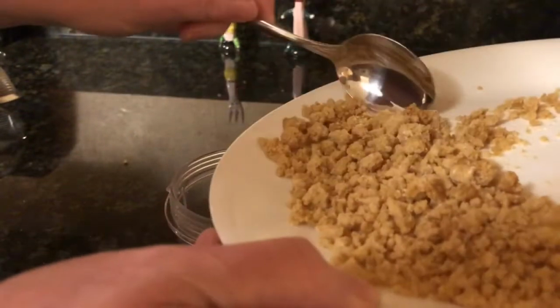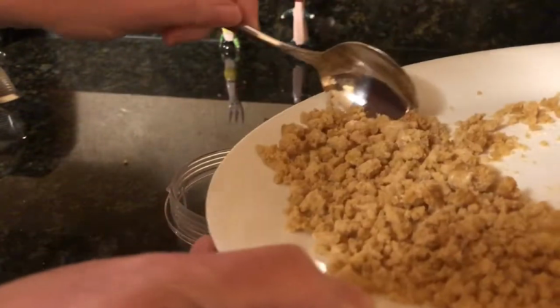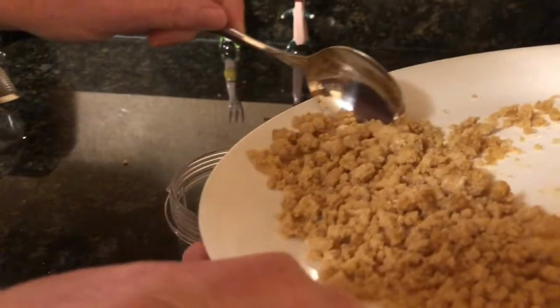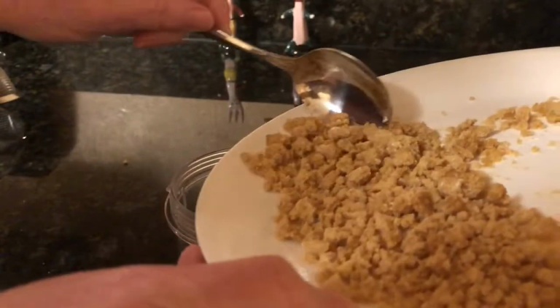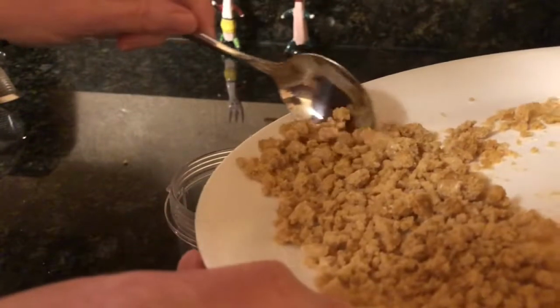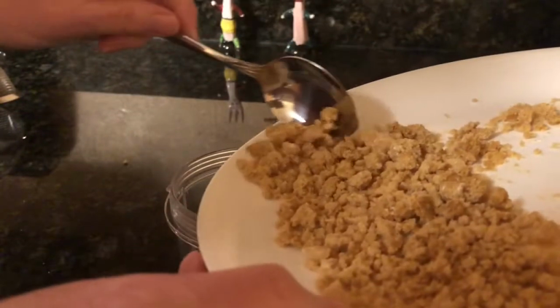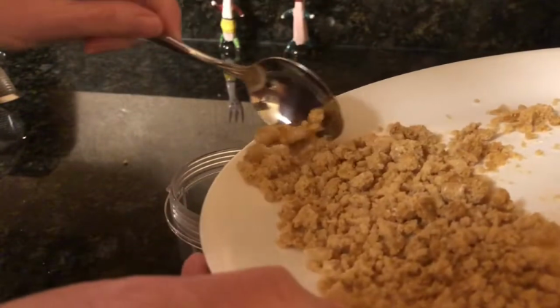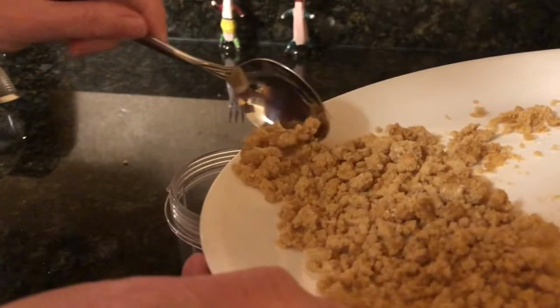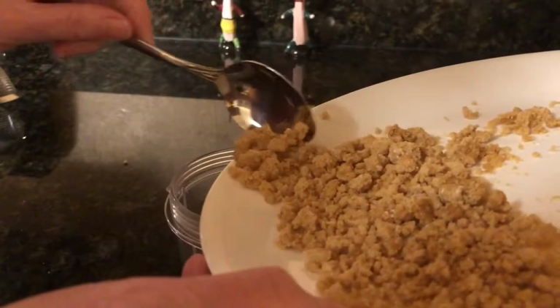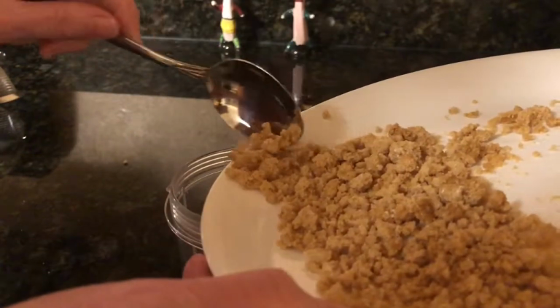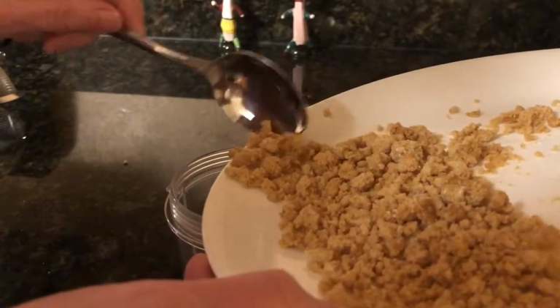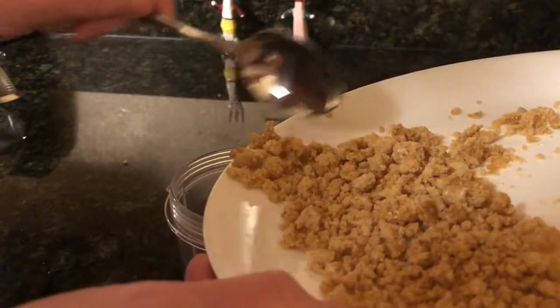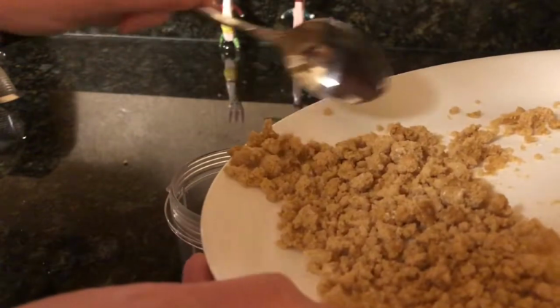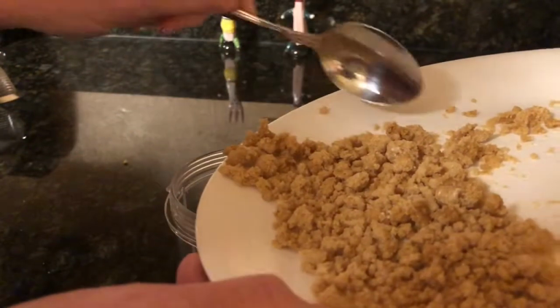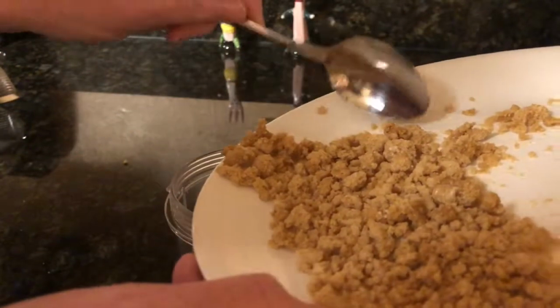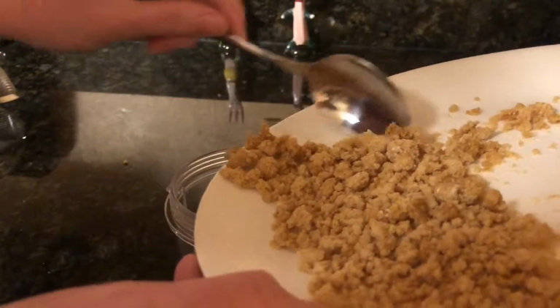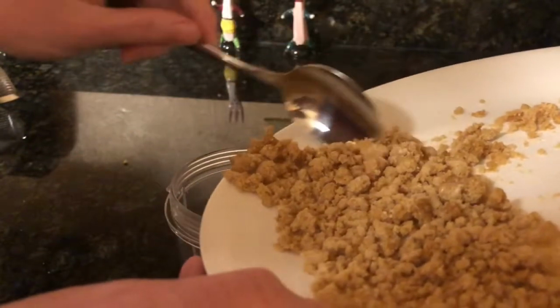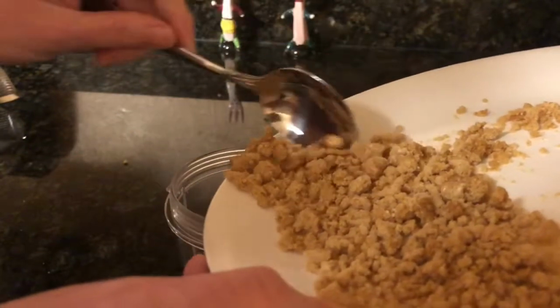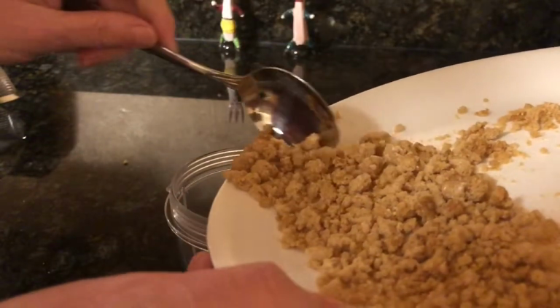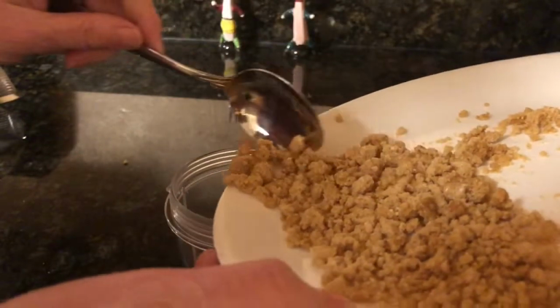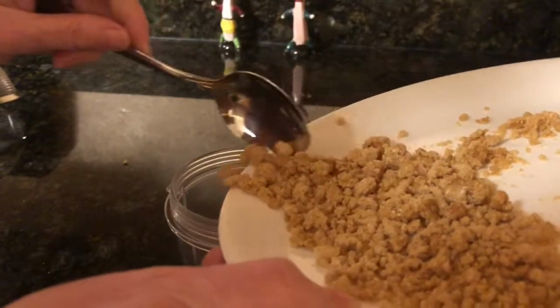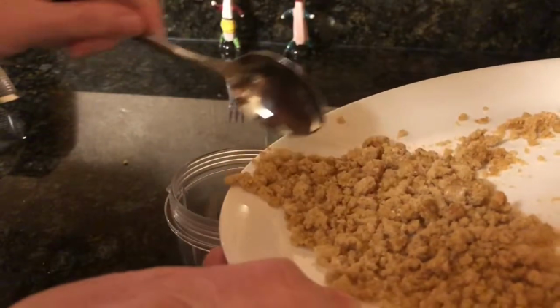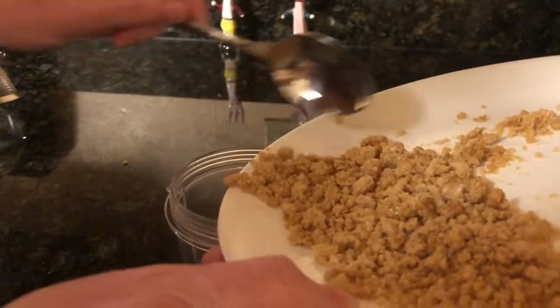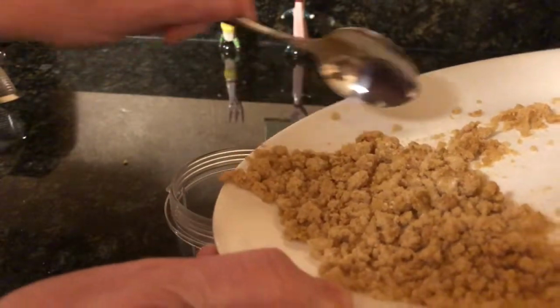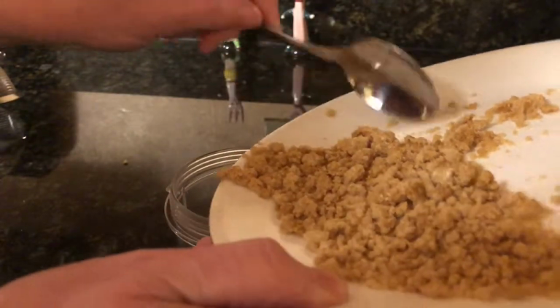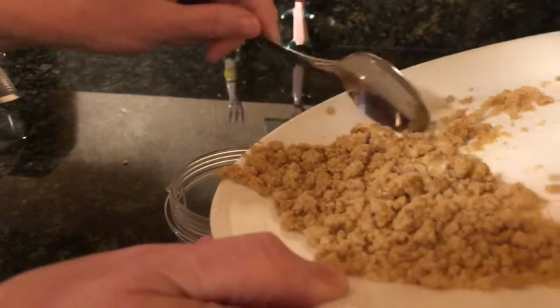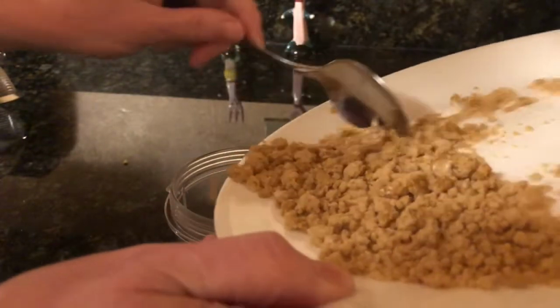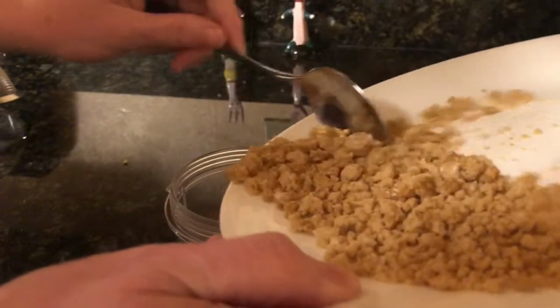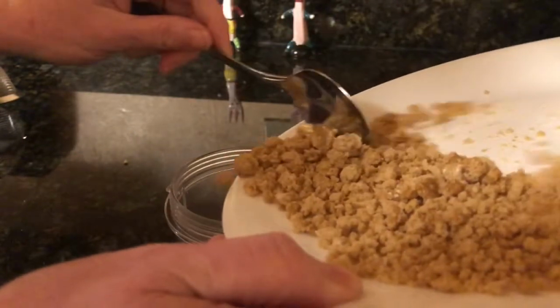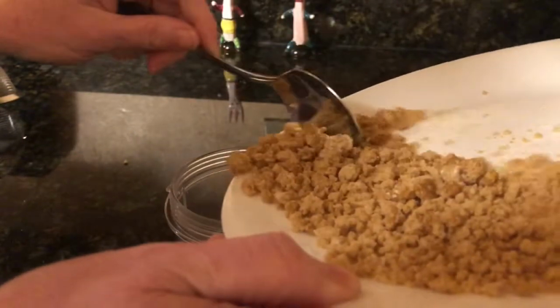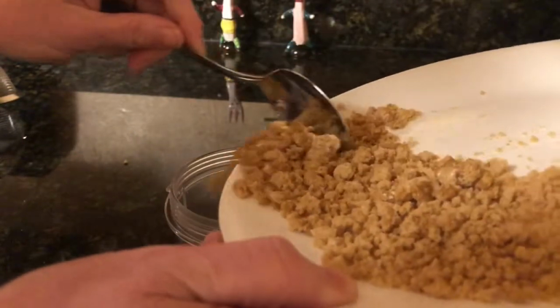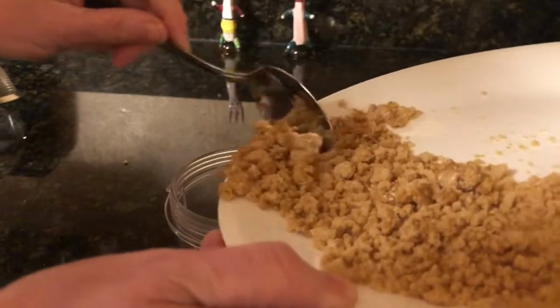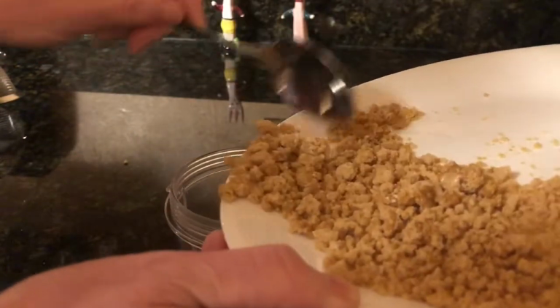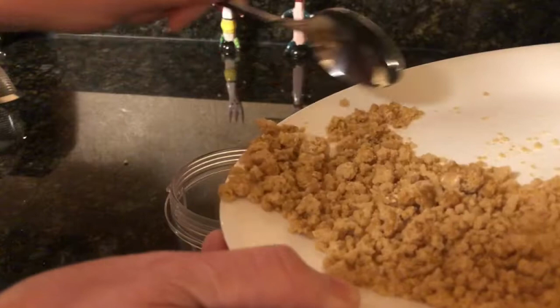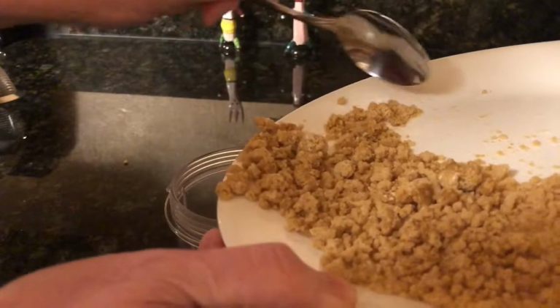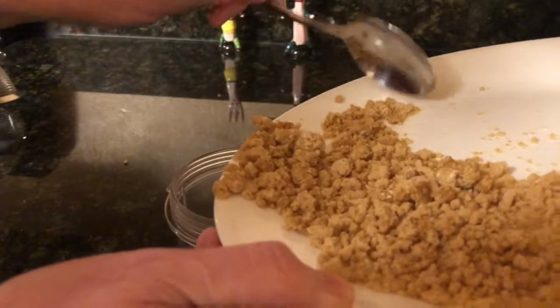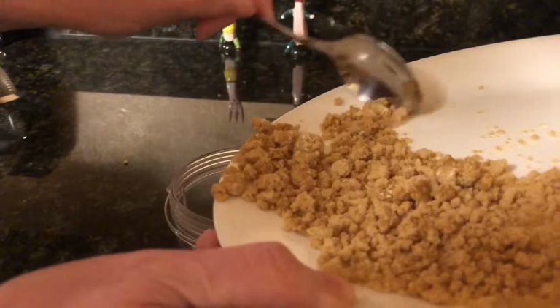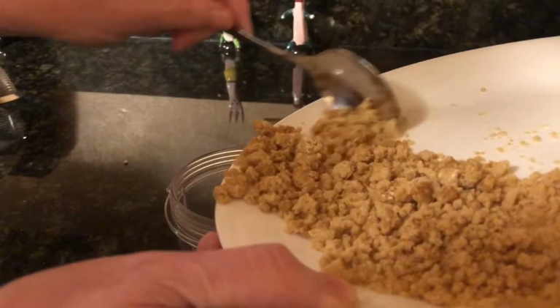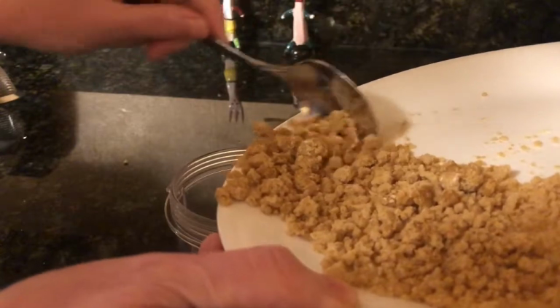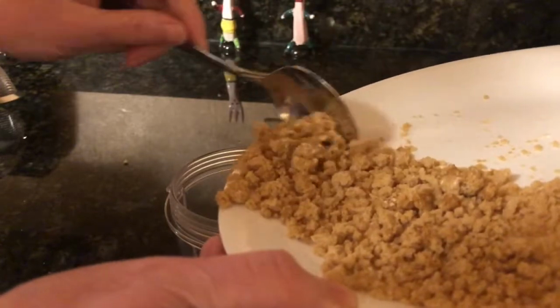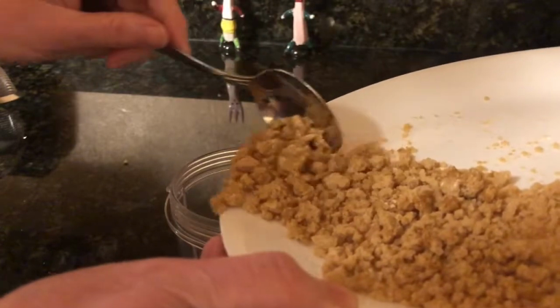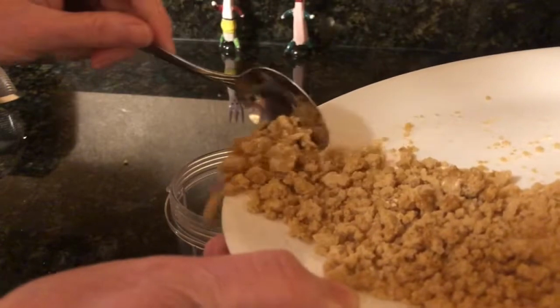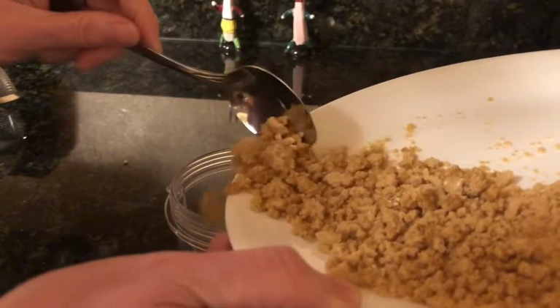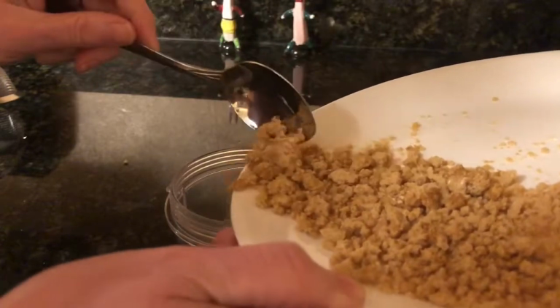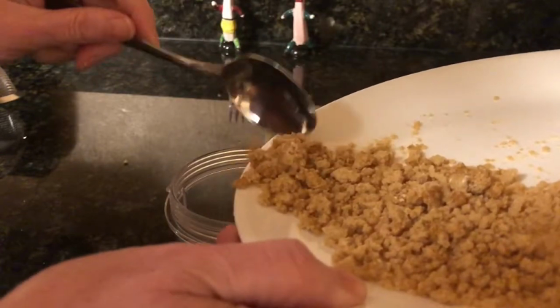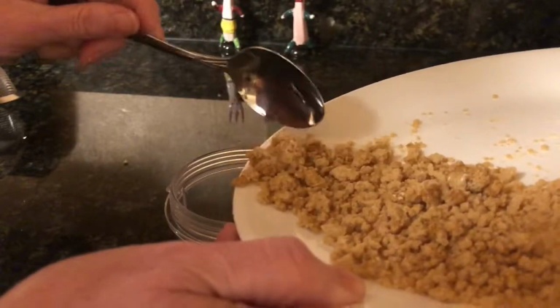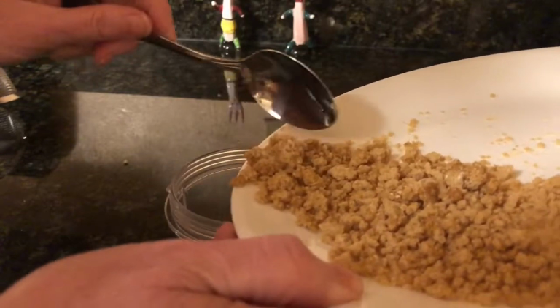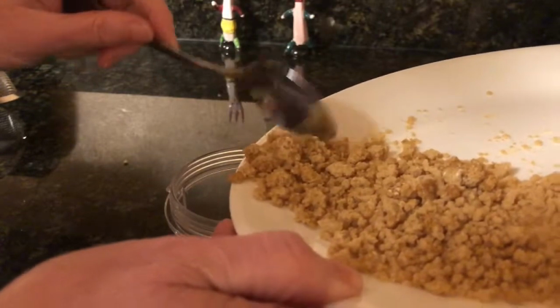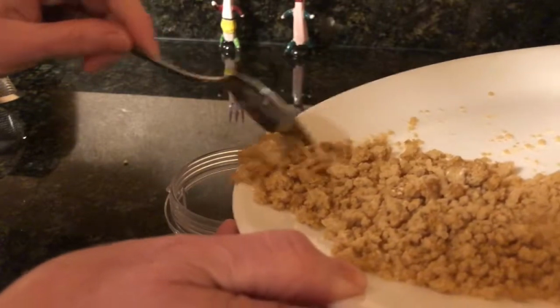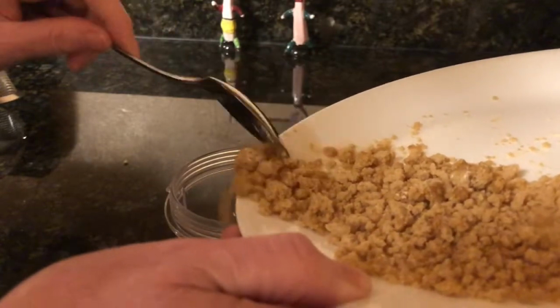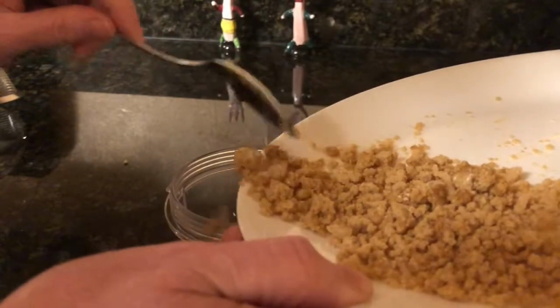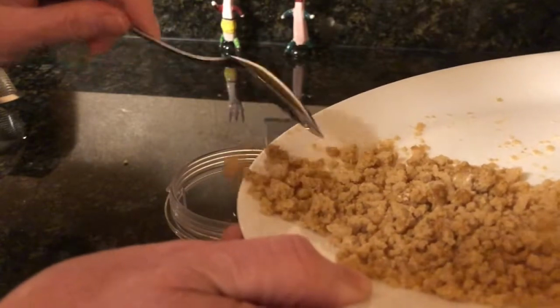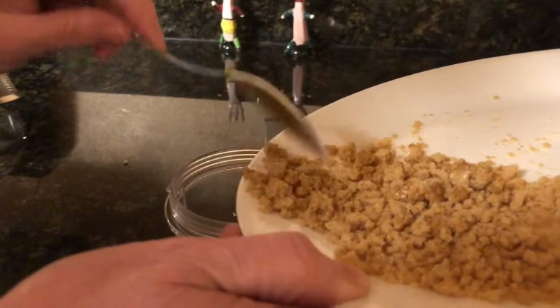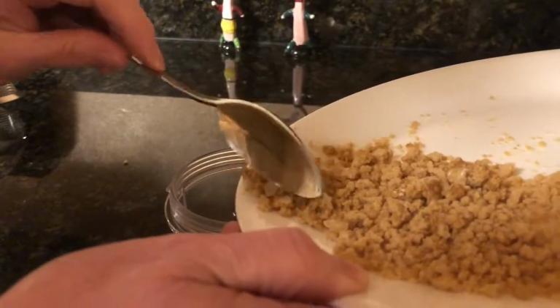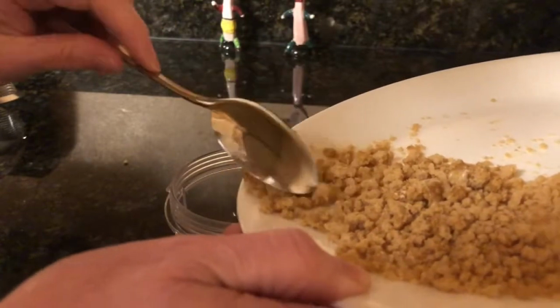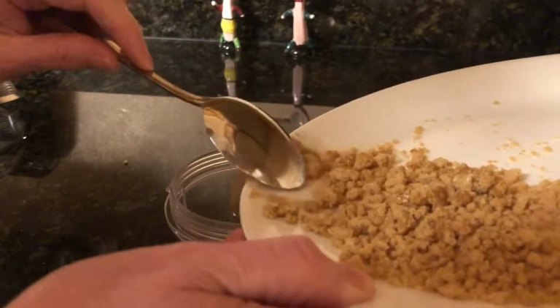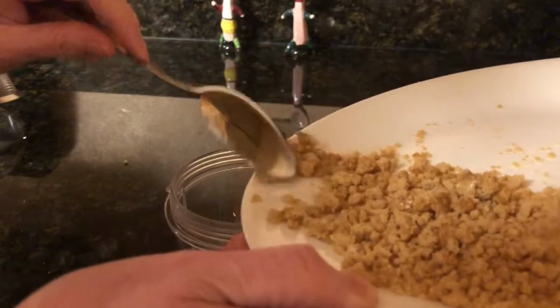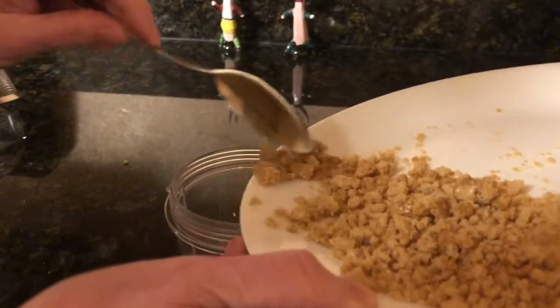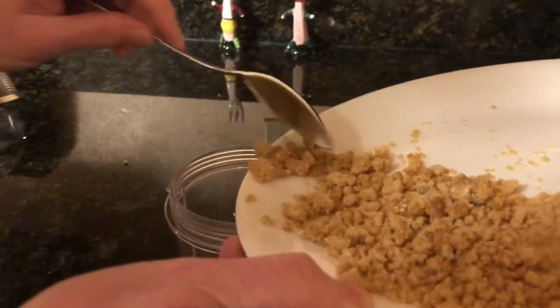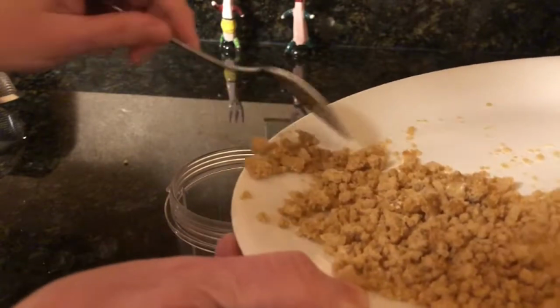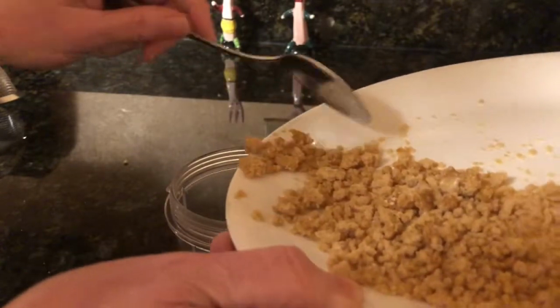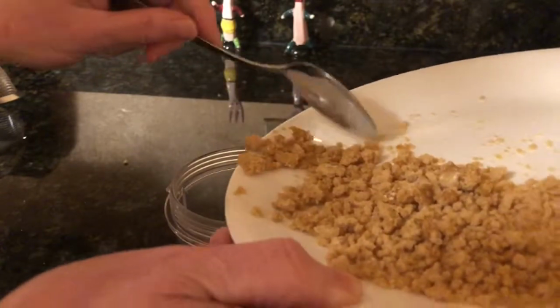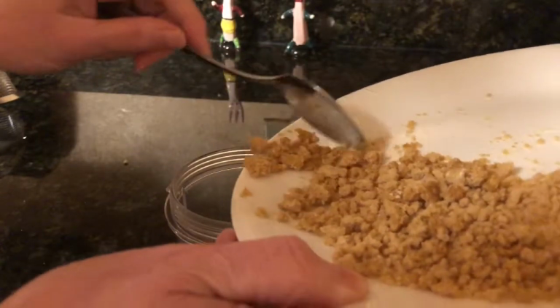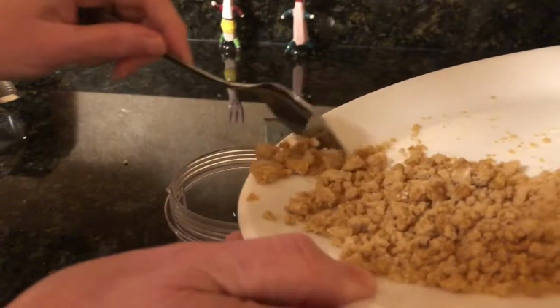I'm pouring it into the cup of a magic bullet so we can give it a few quick pulses and break up those hard pieces.